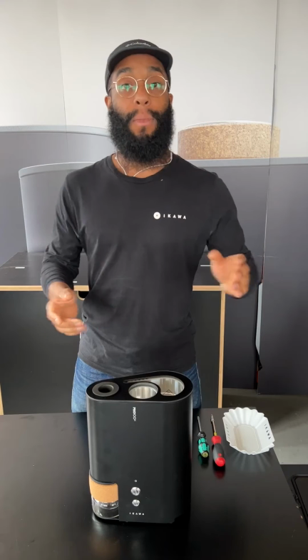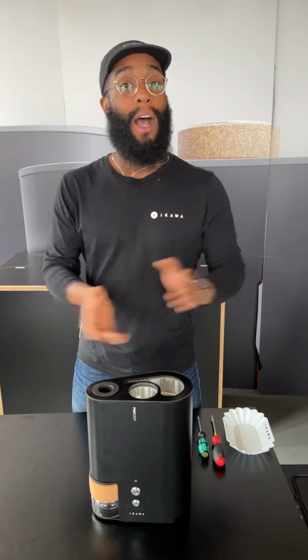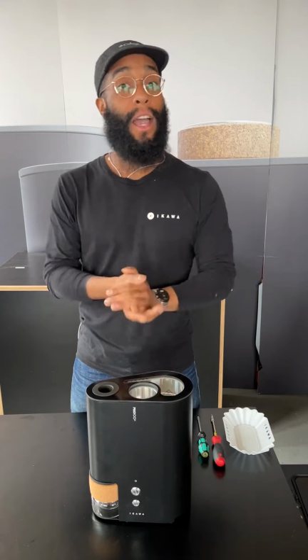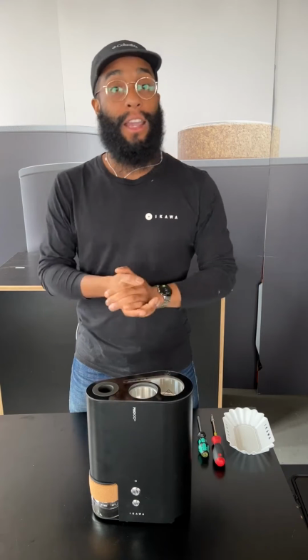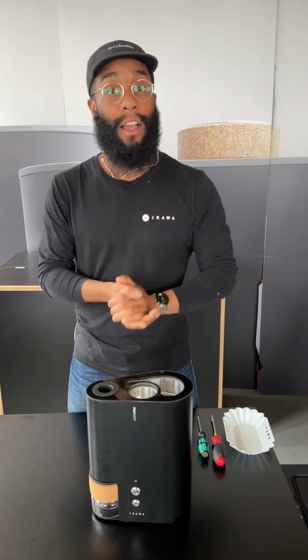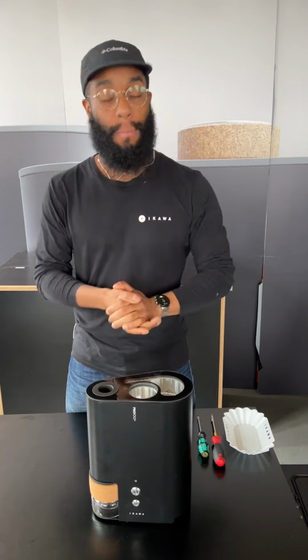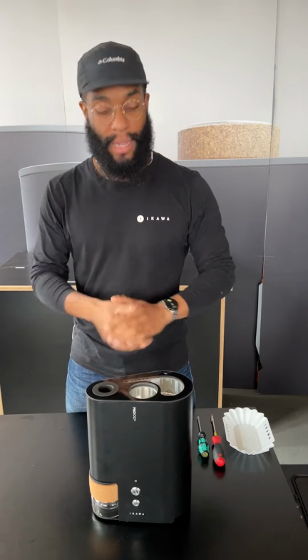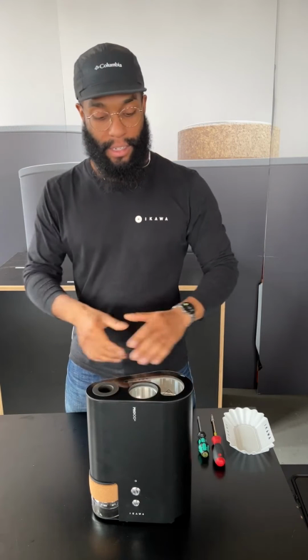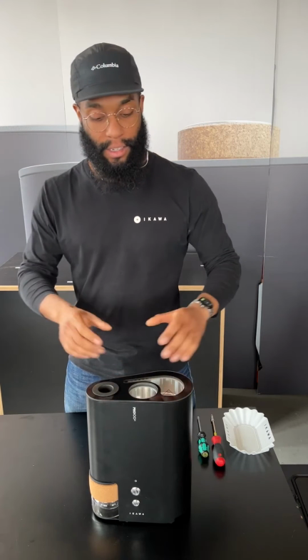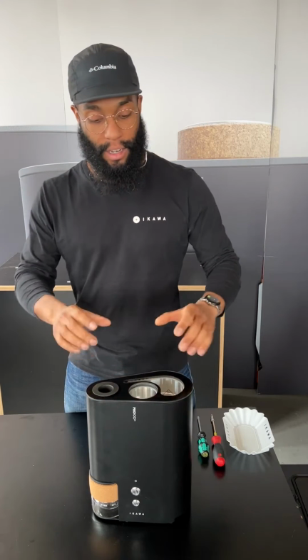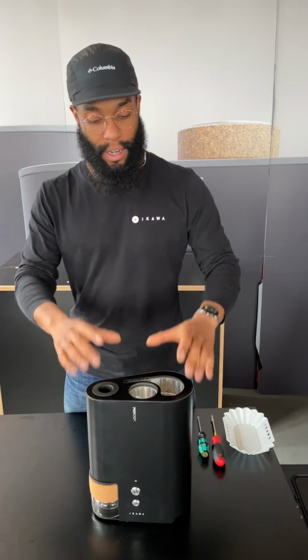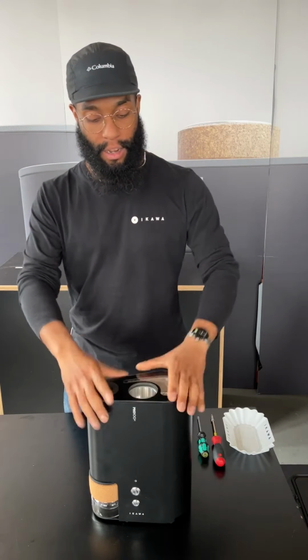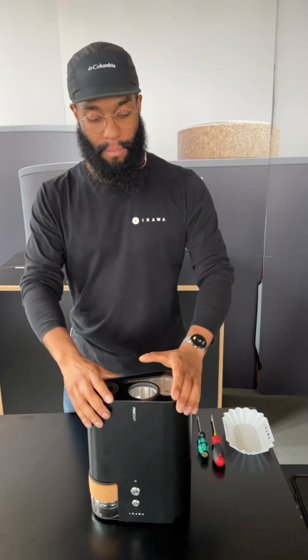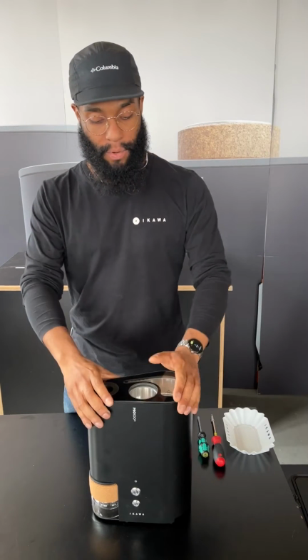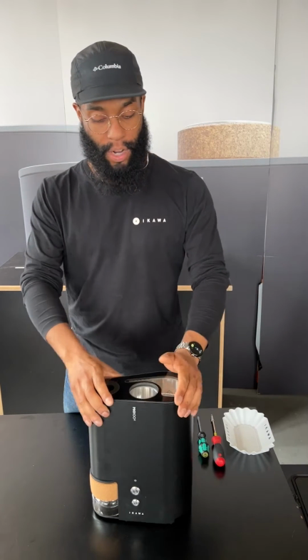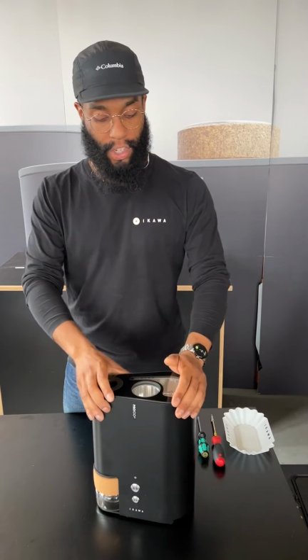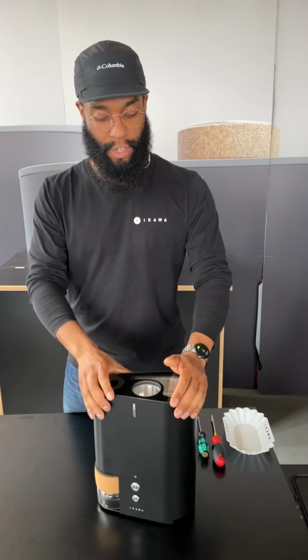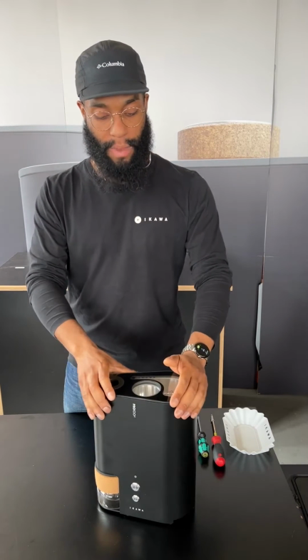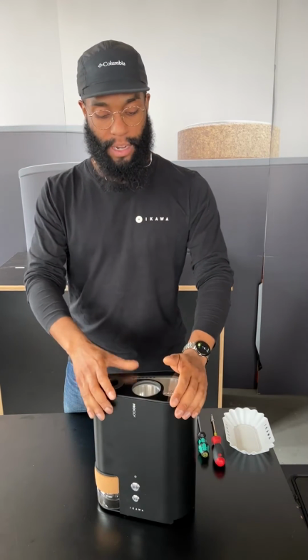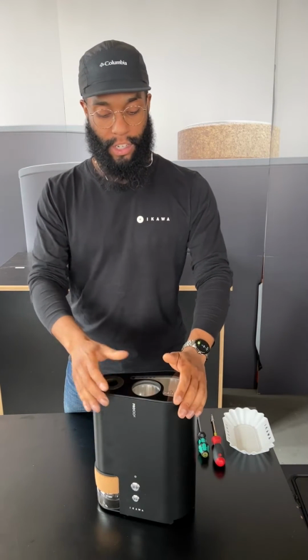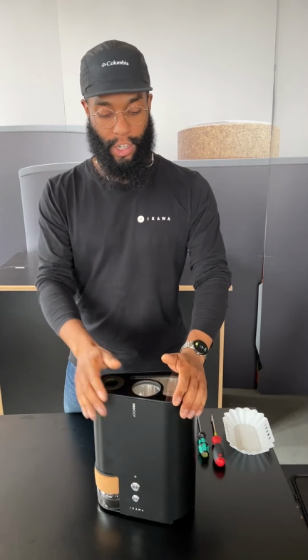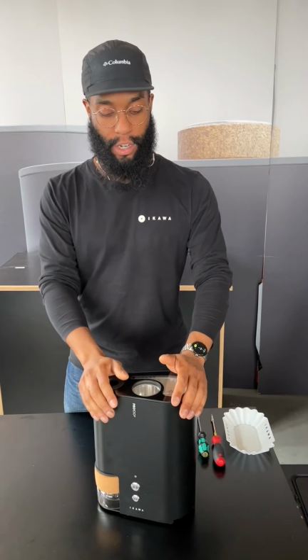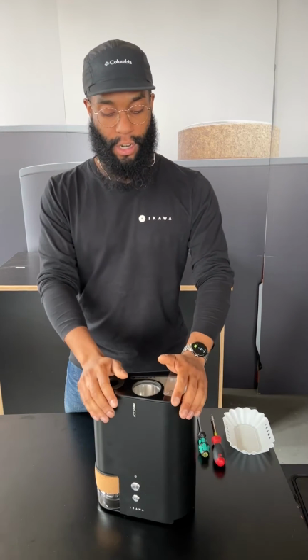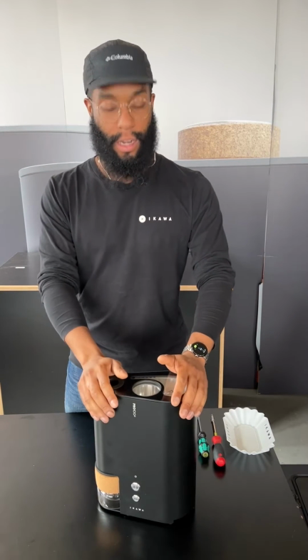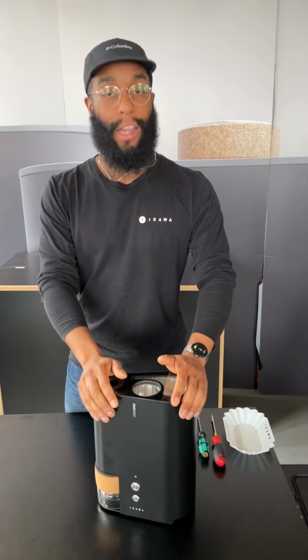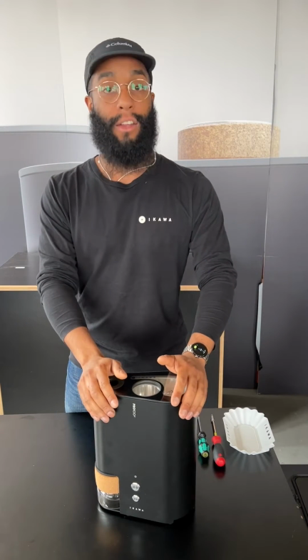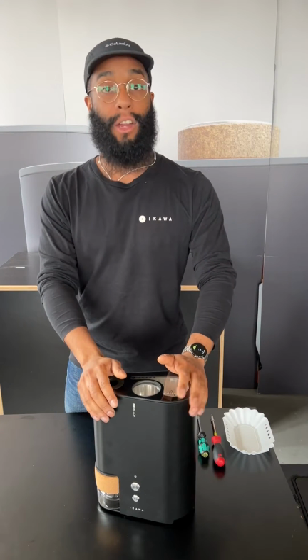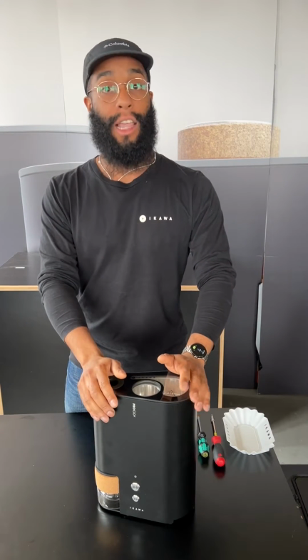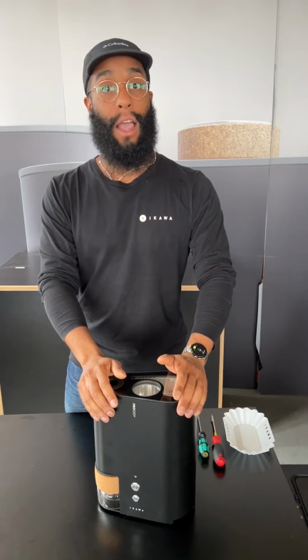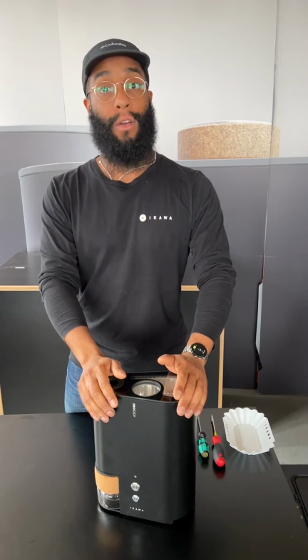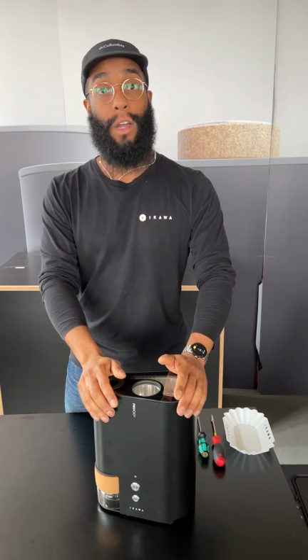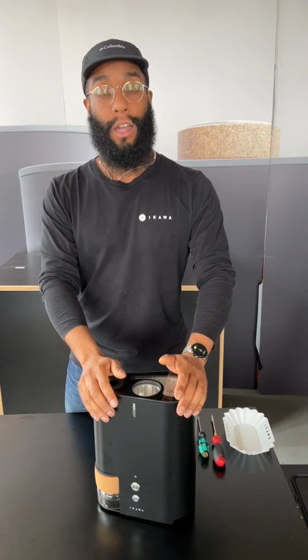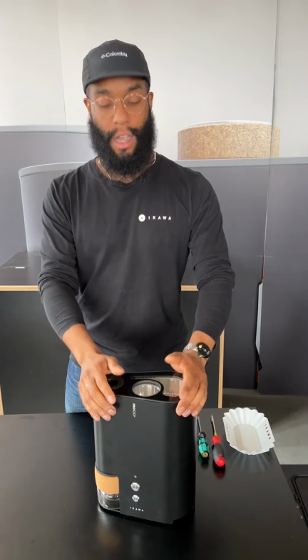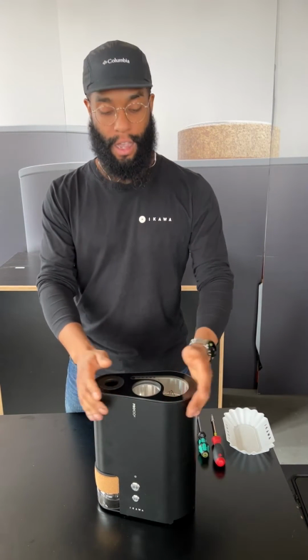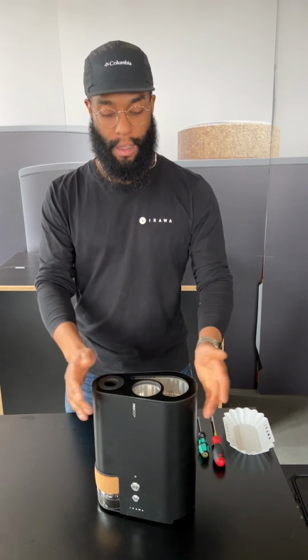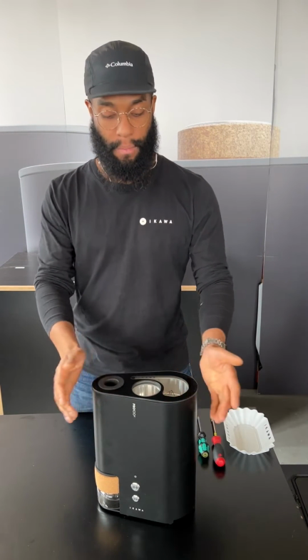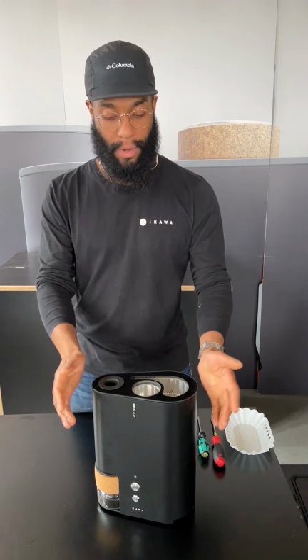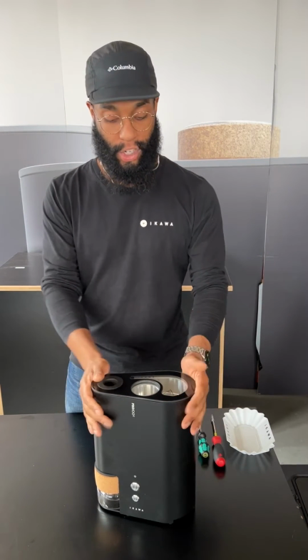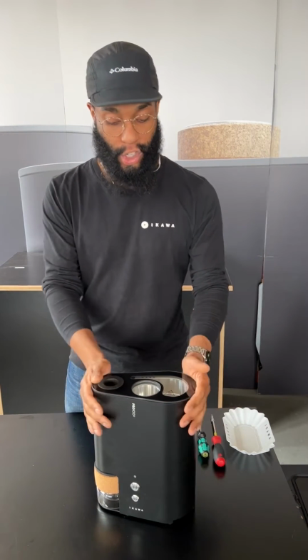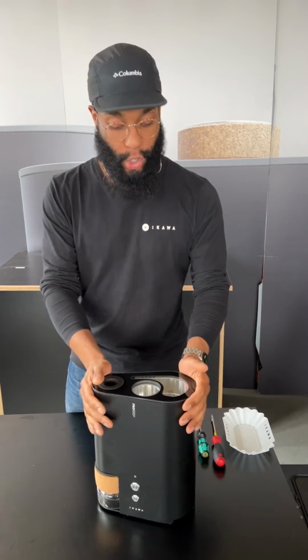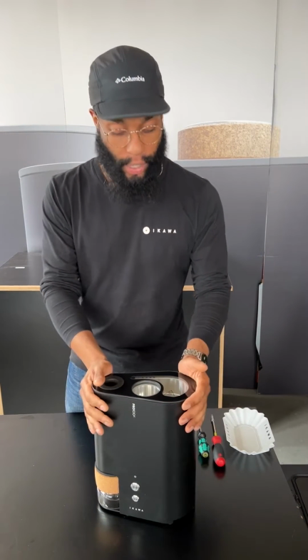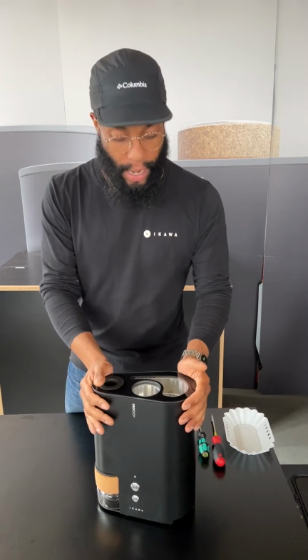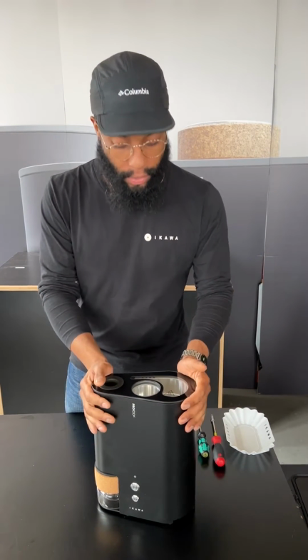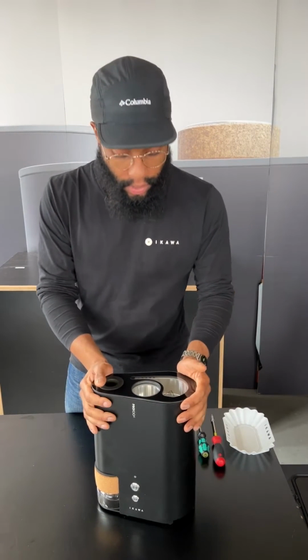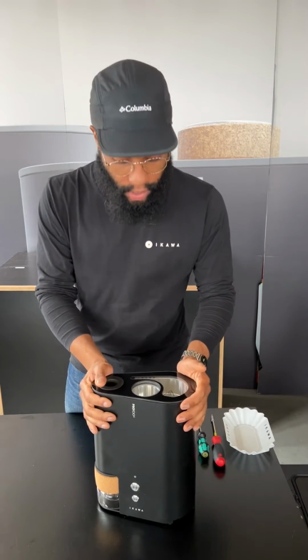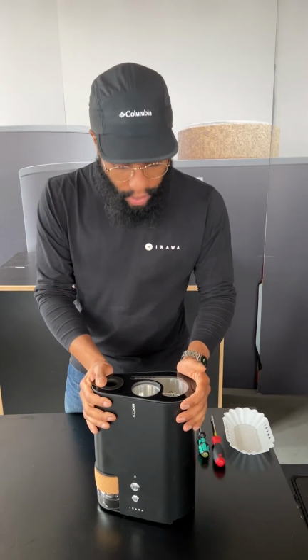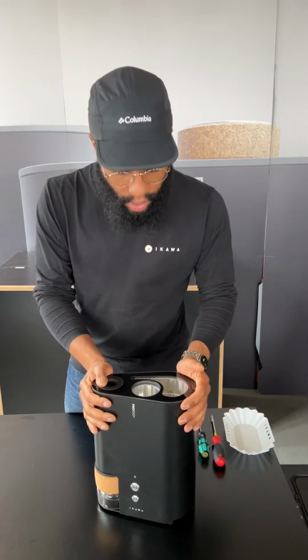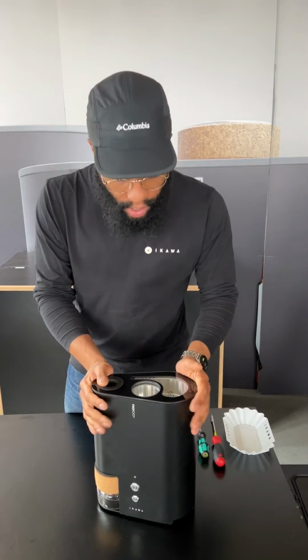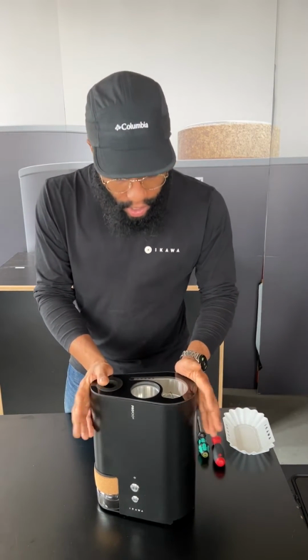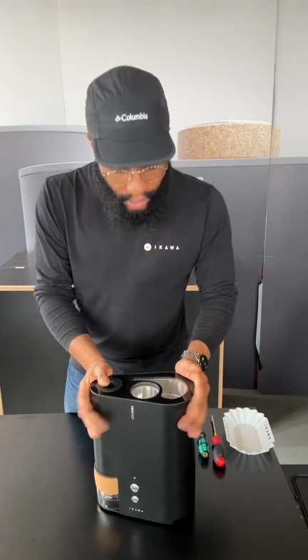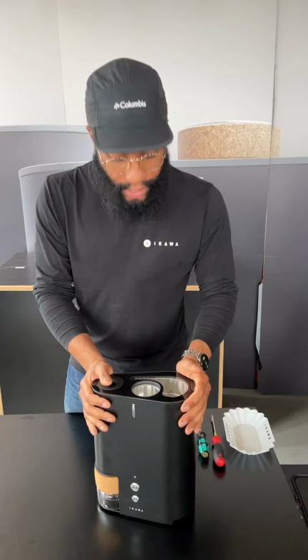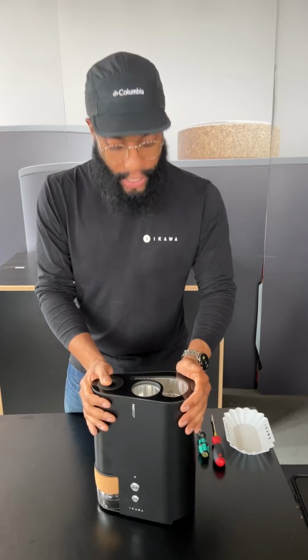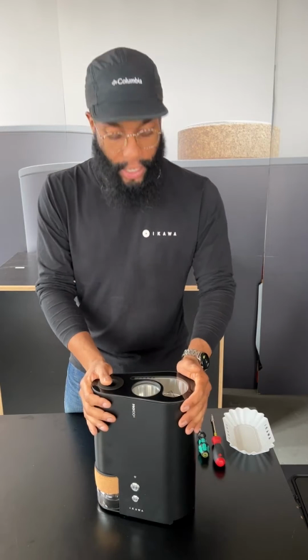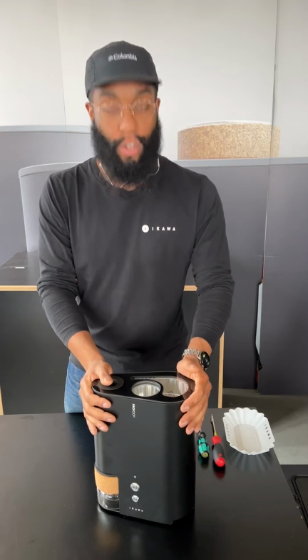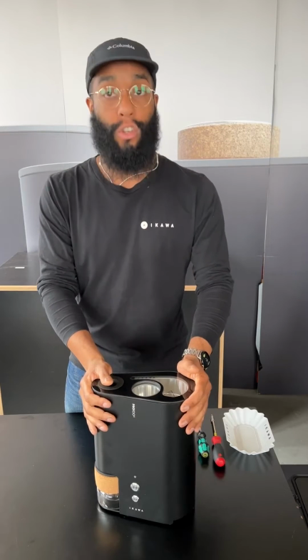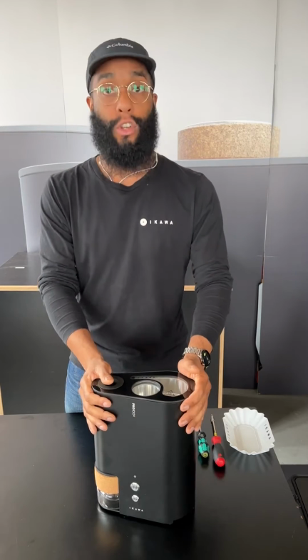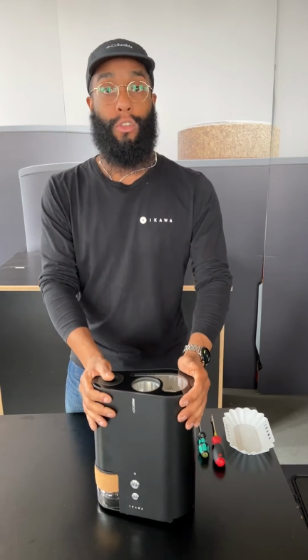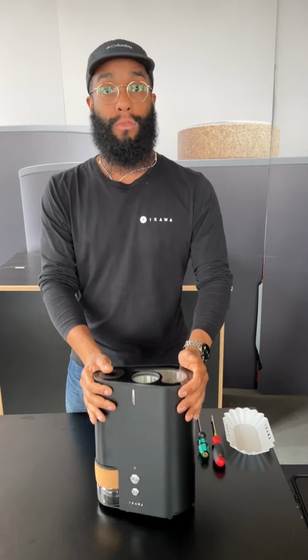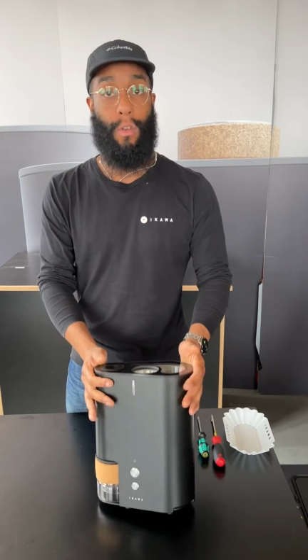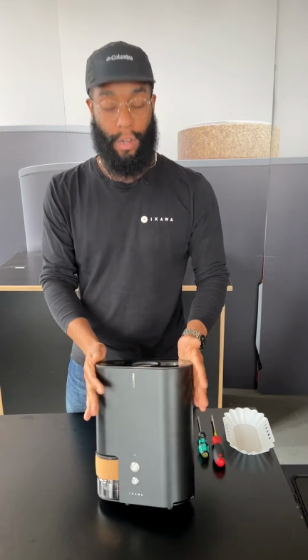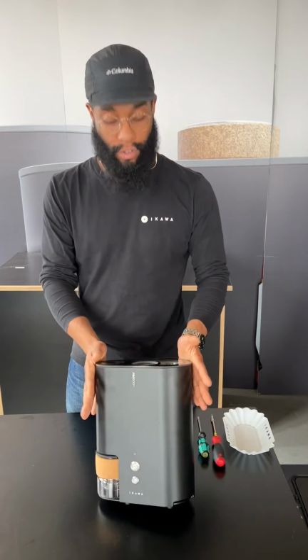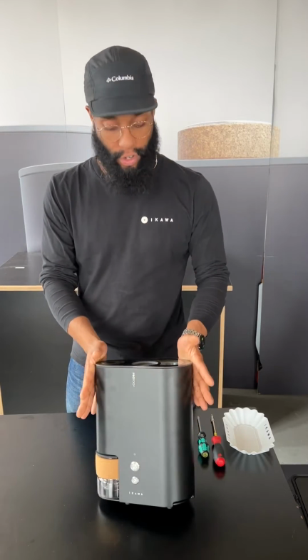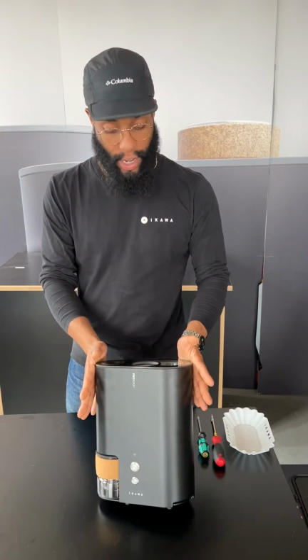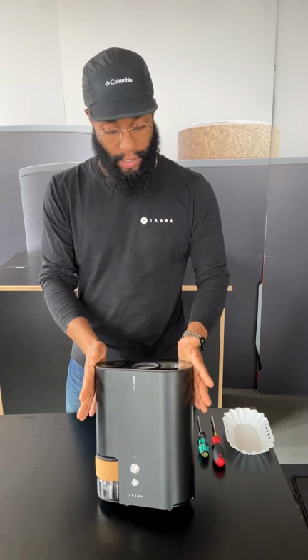Hi, I'm Peter, I'm Production Manager here at Ikawa. I'm going to show you how to clean your new Pro 100X.